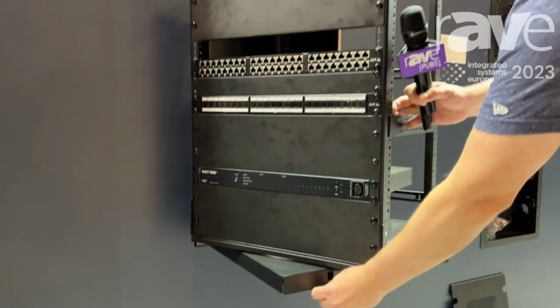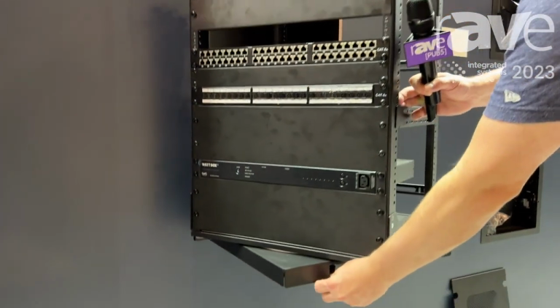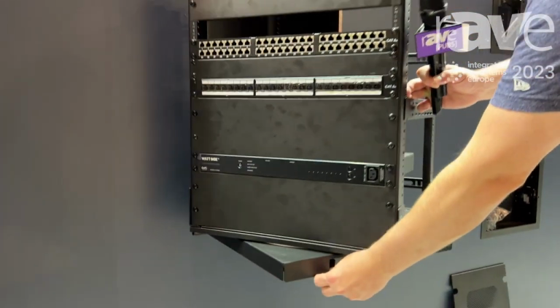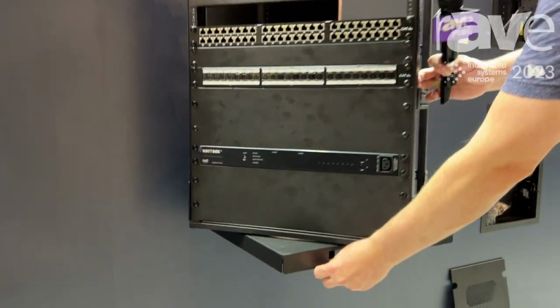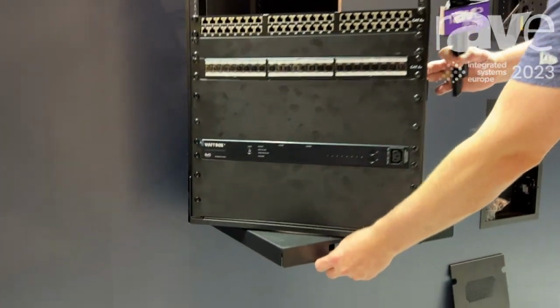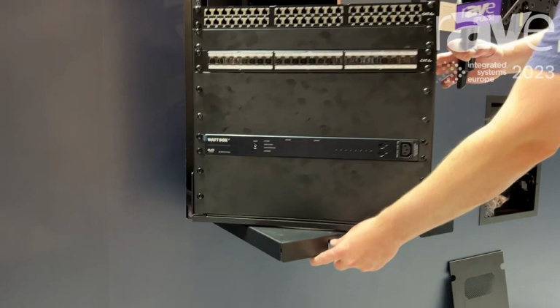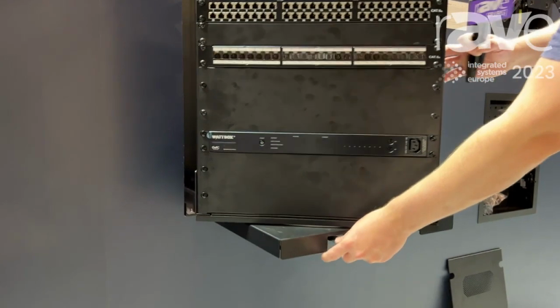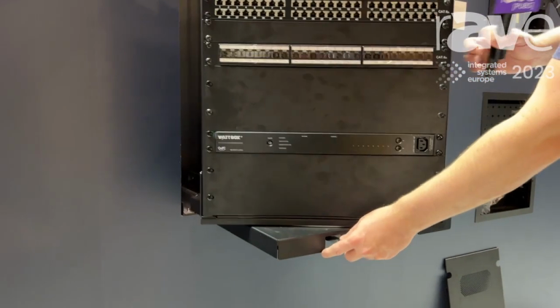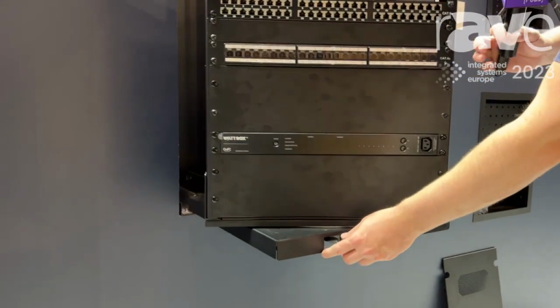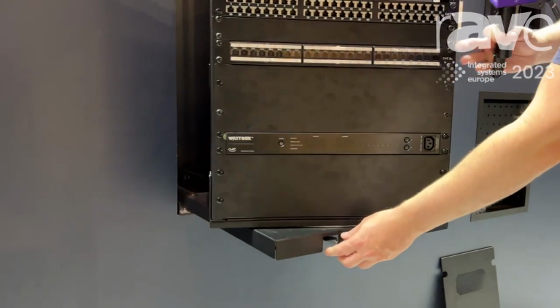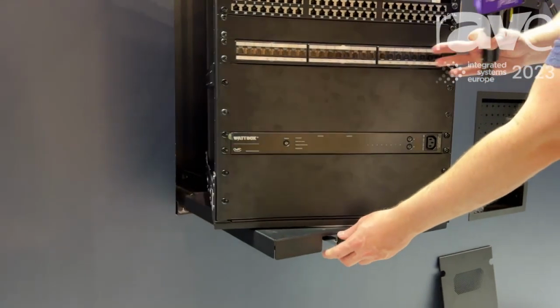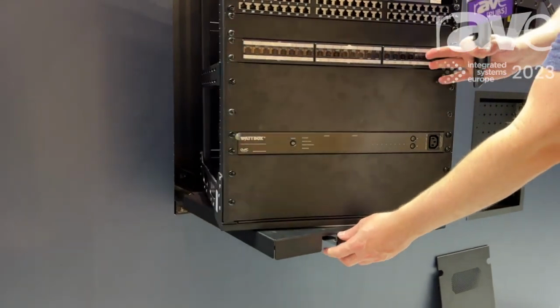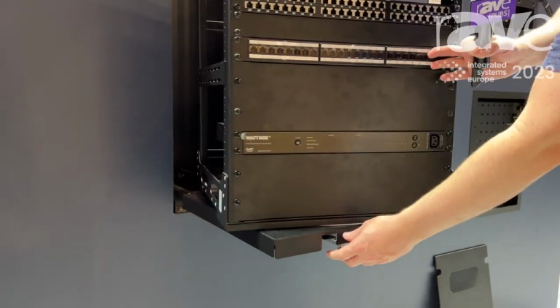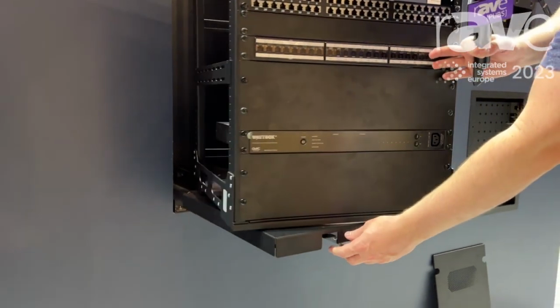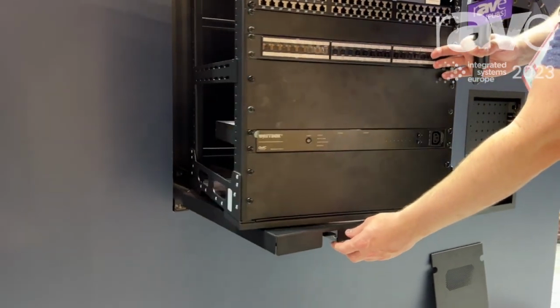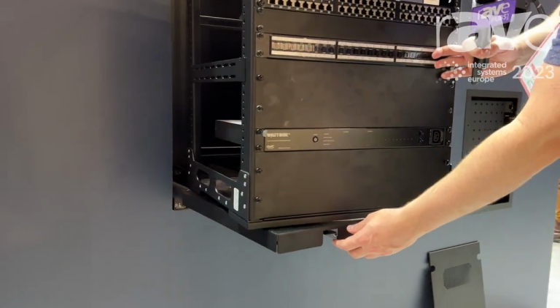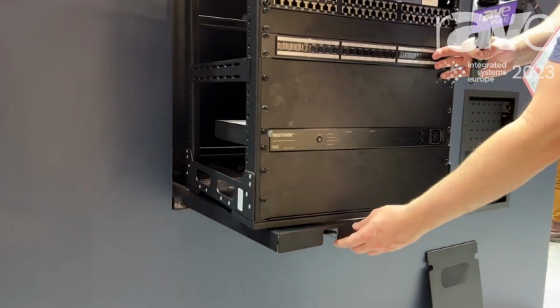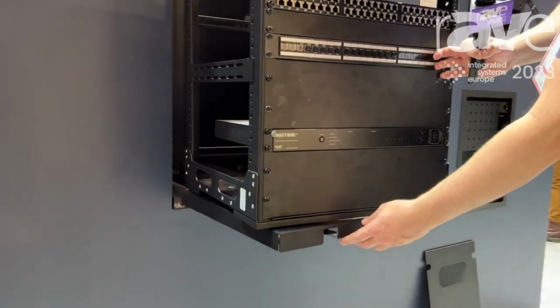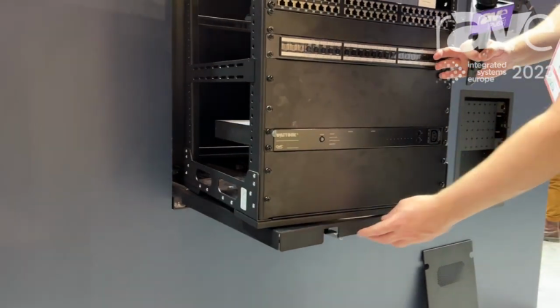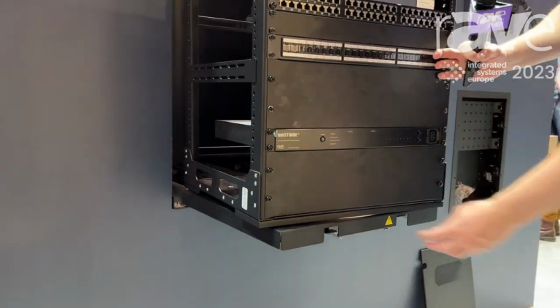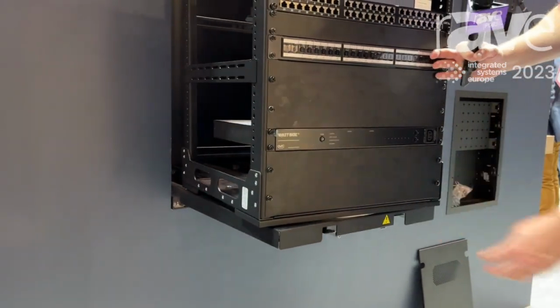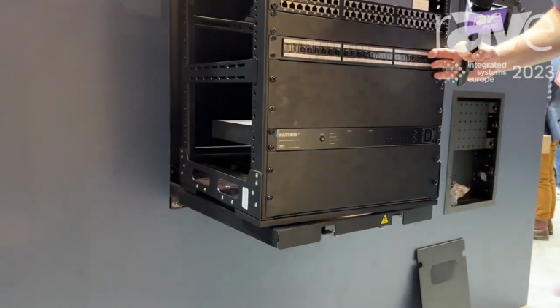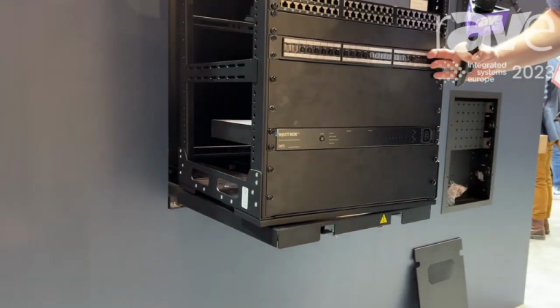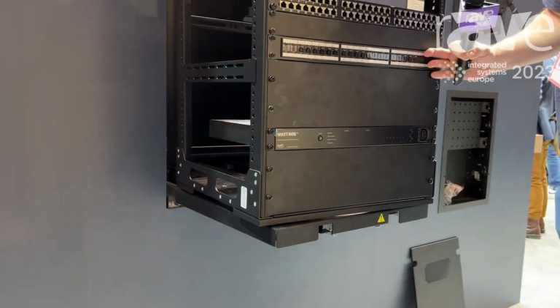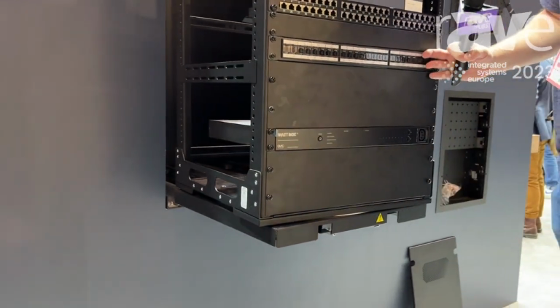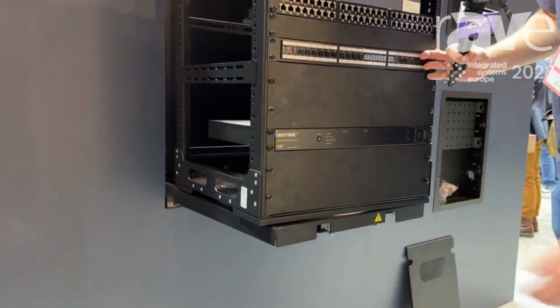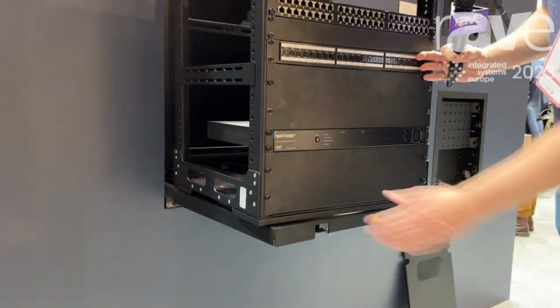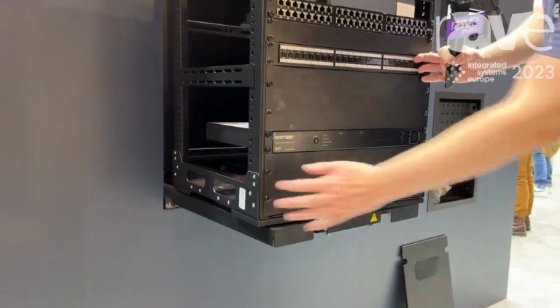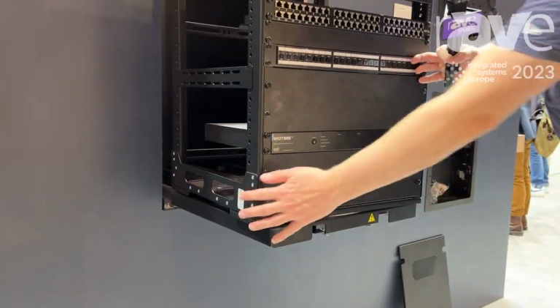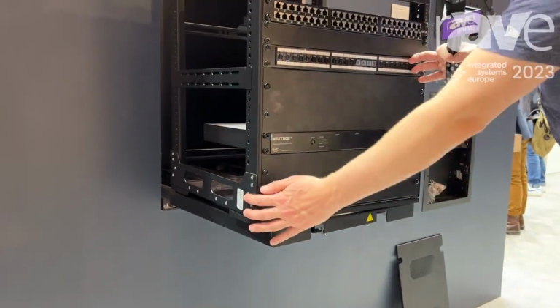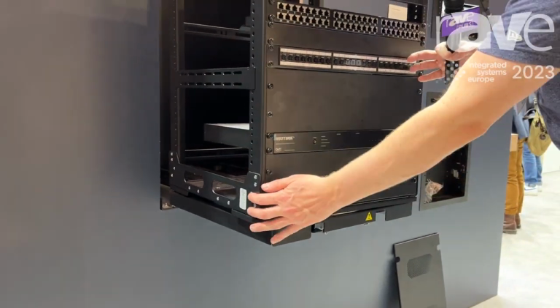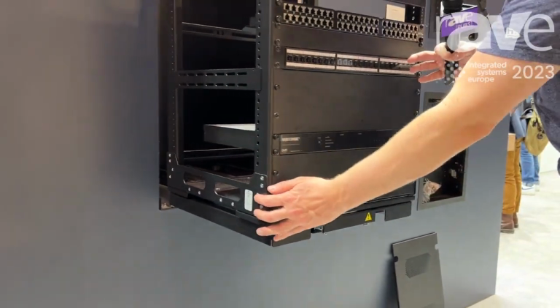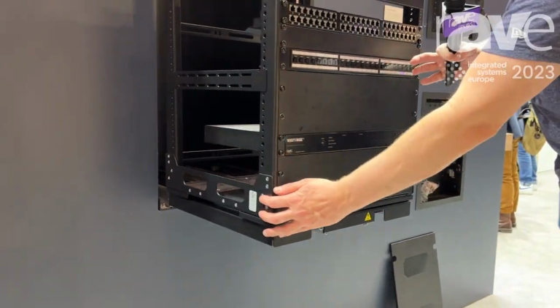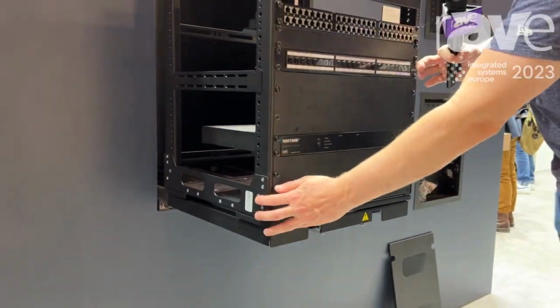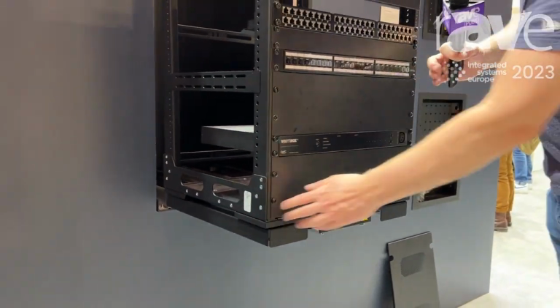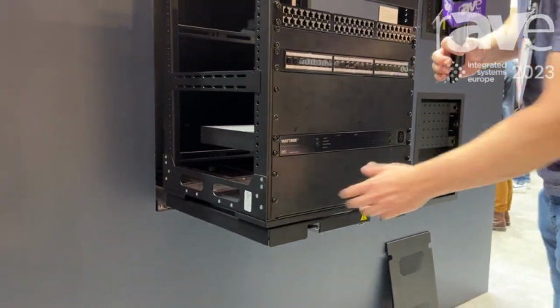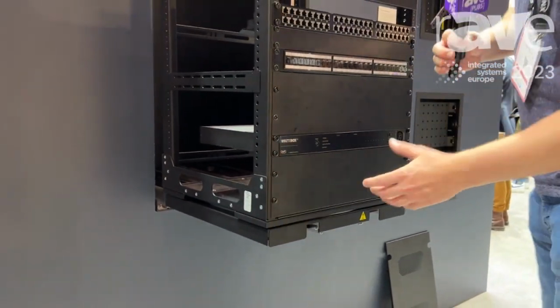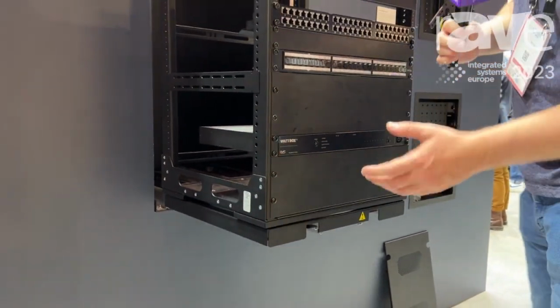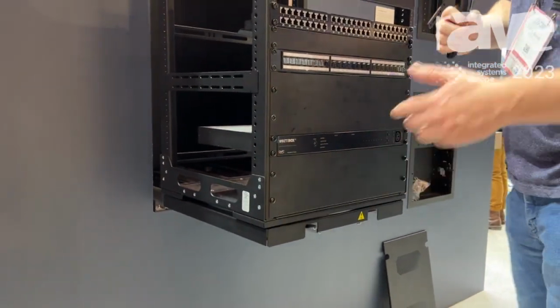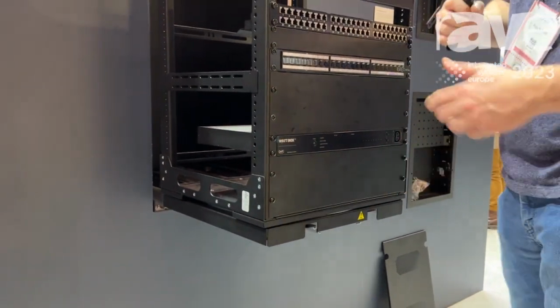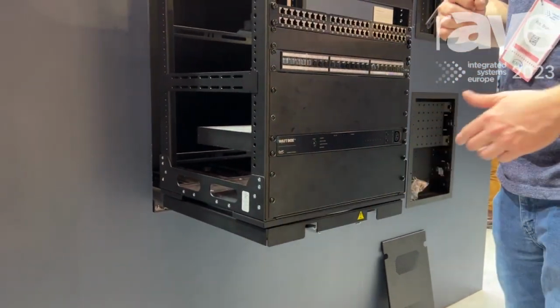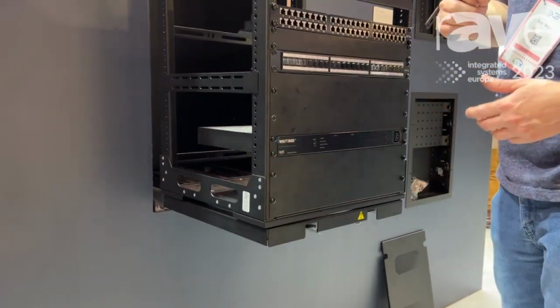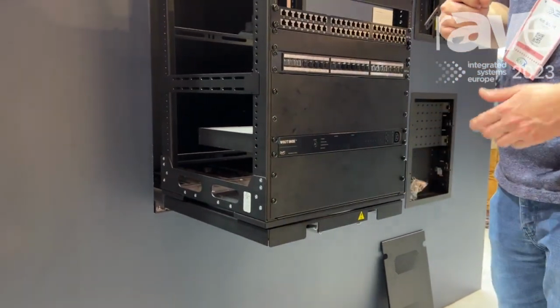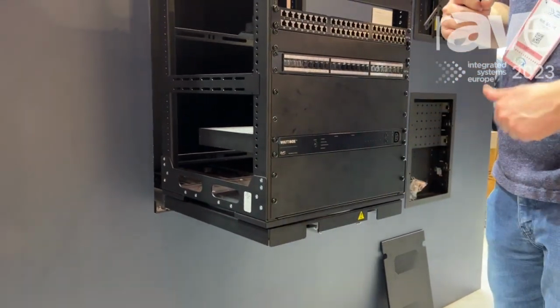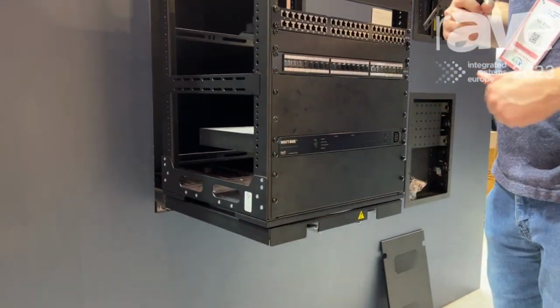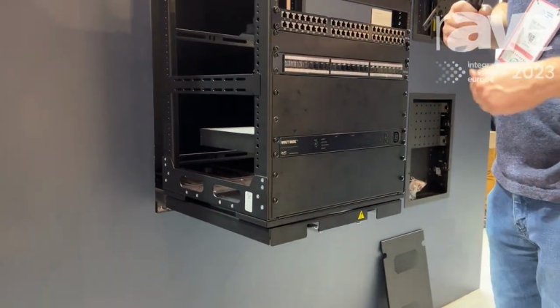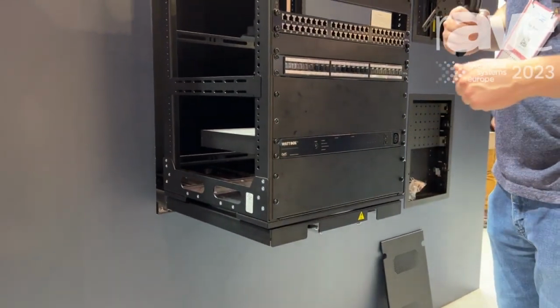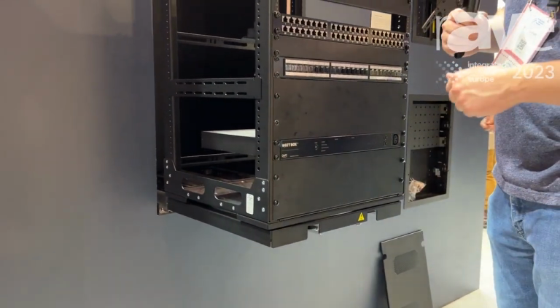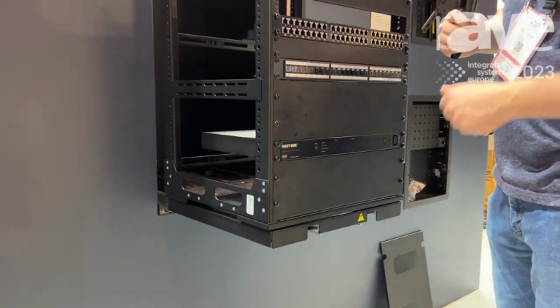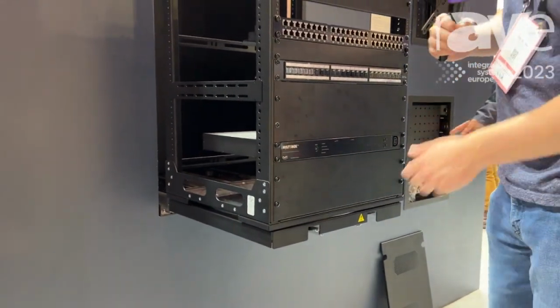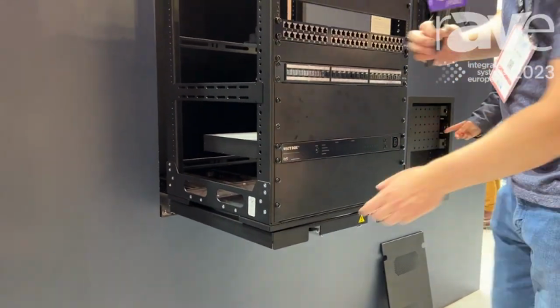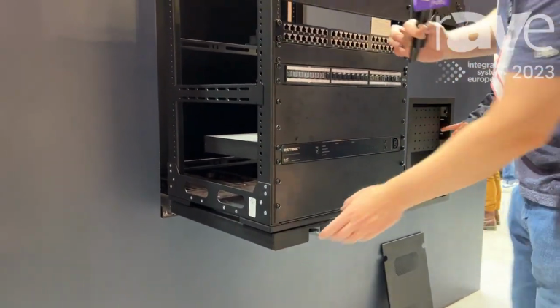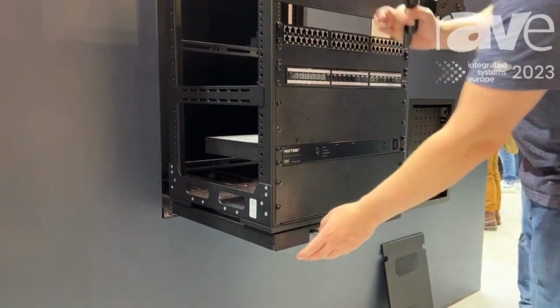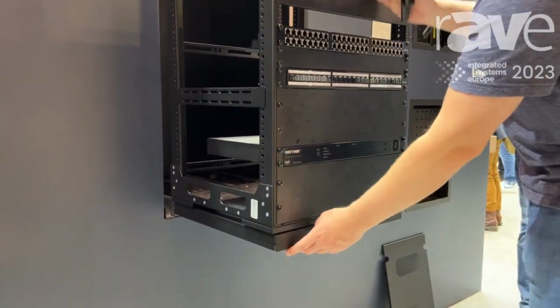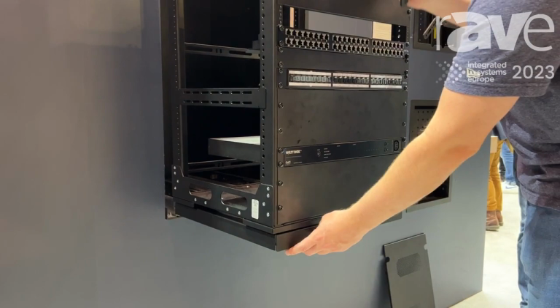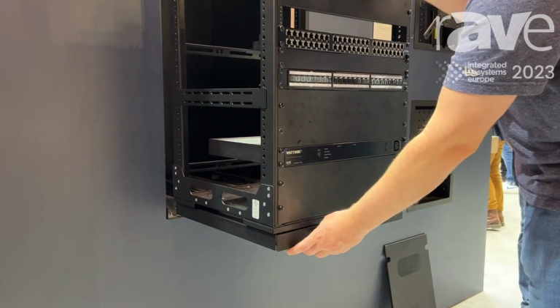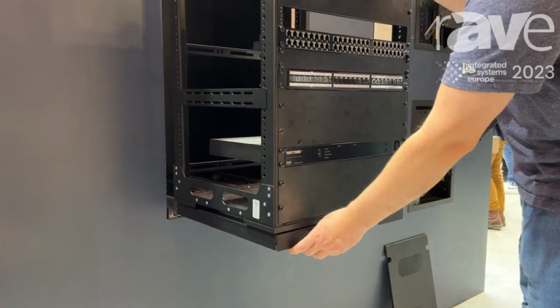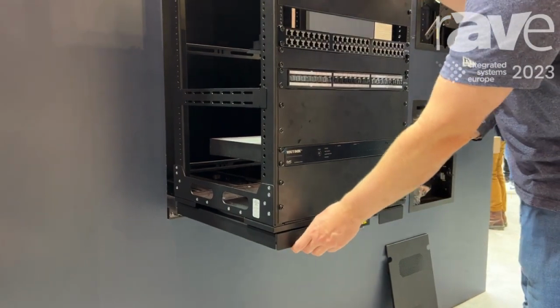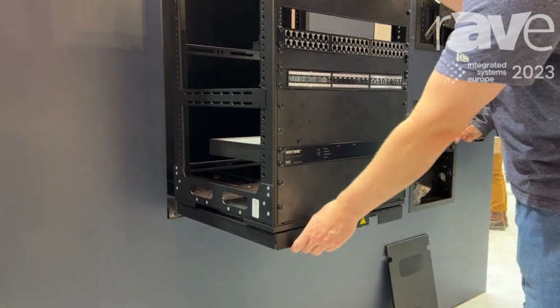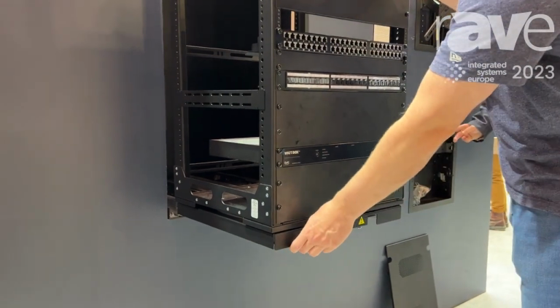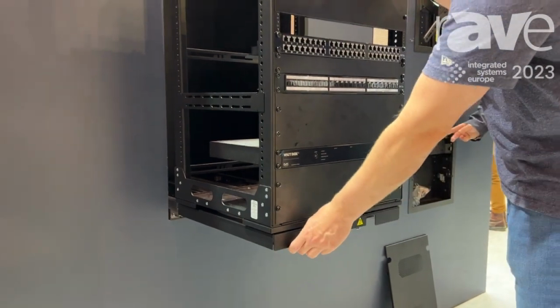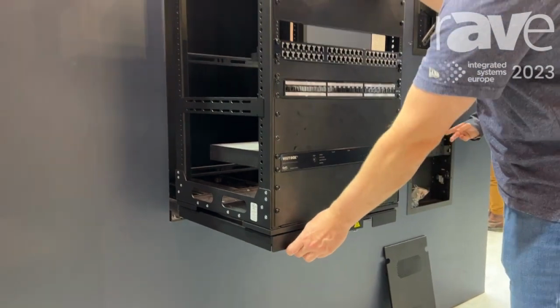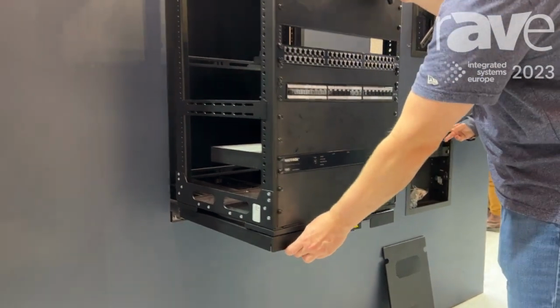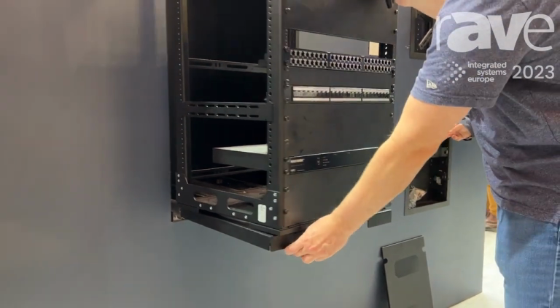In addition to being a space saver, the rack swivels at 30, 45, and 90 degrees for easy servicing.